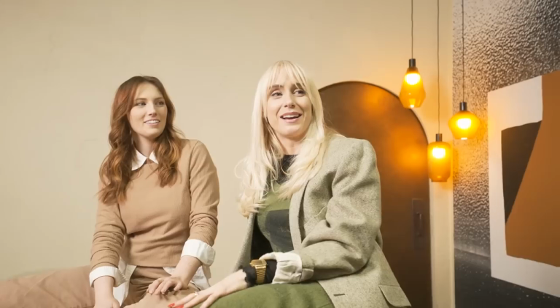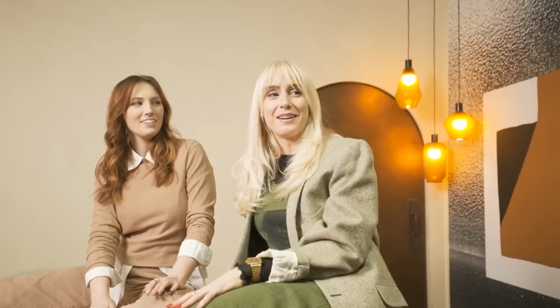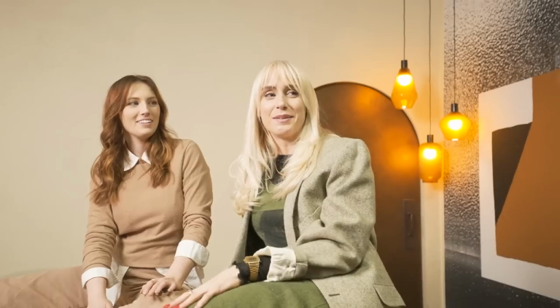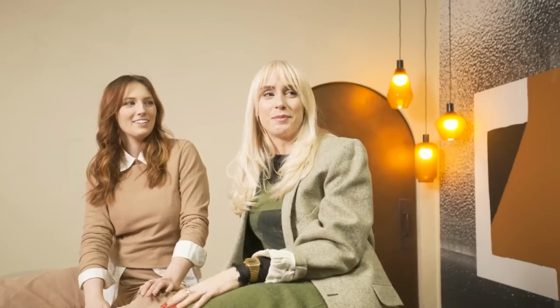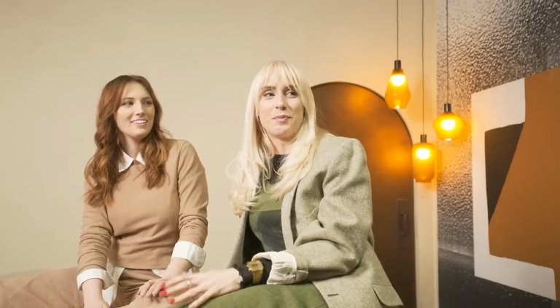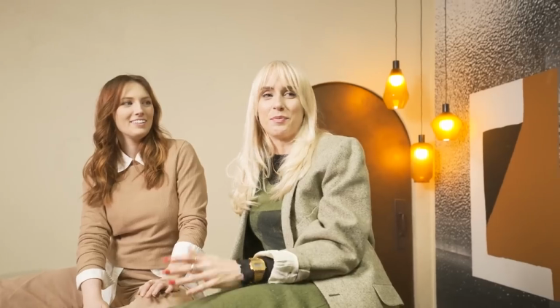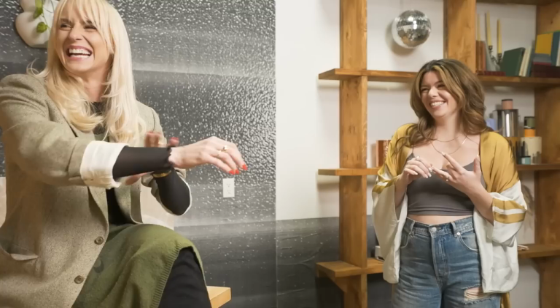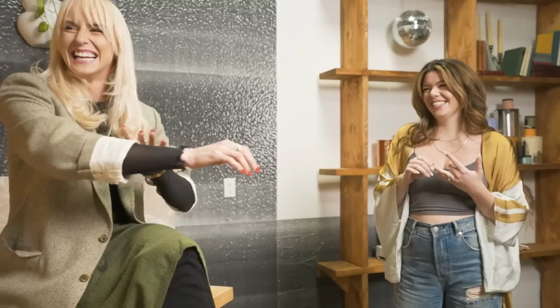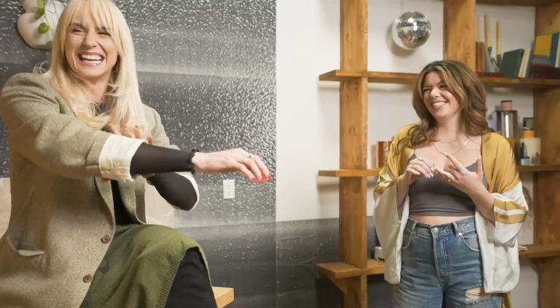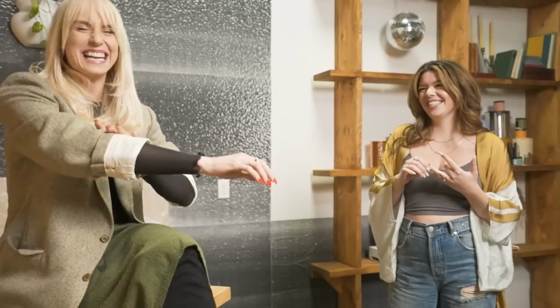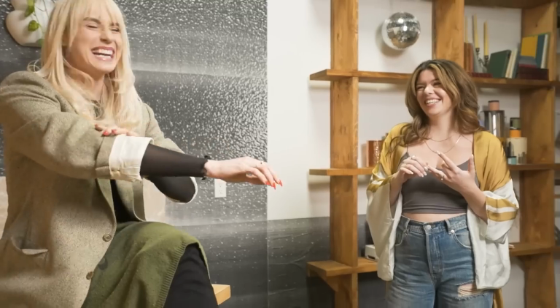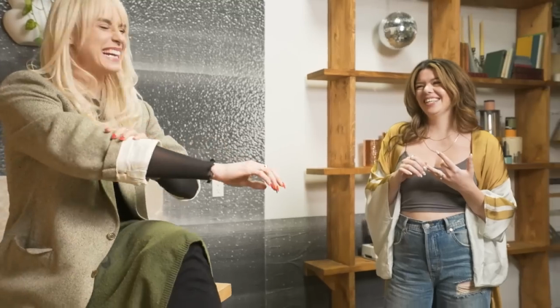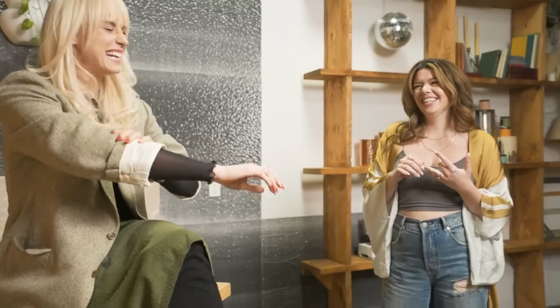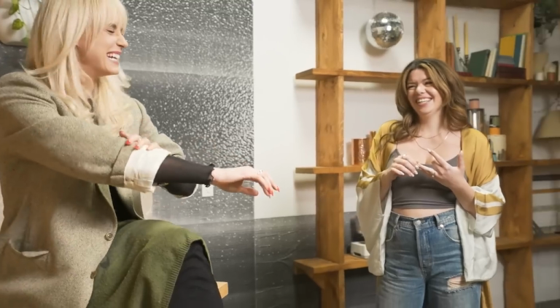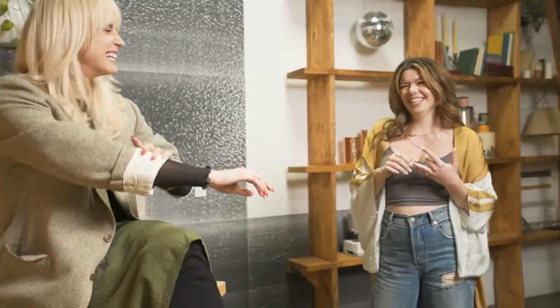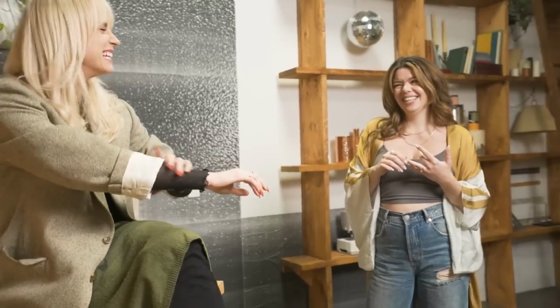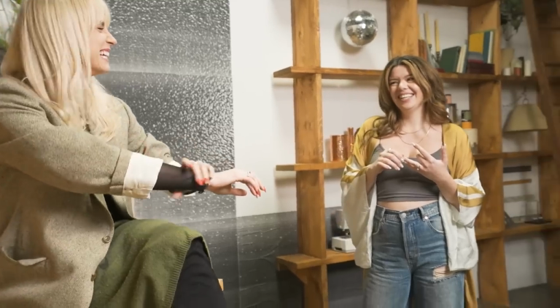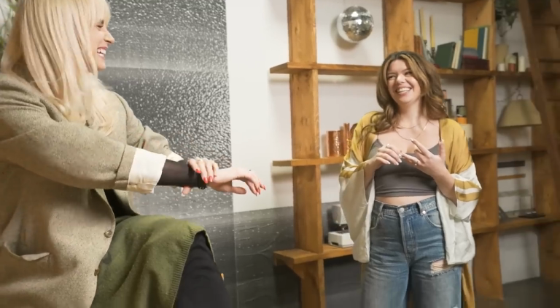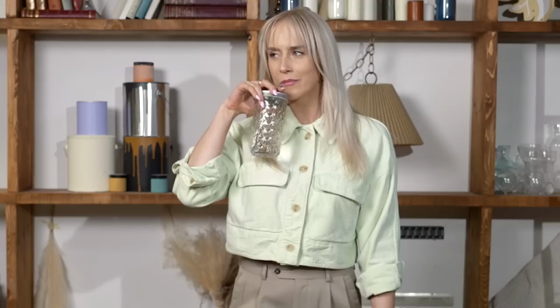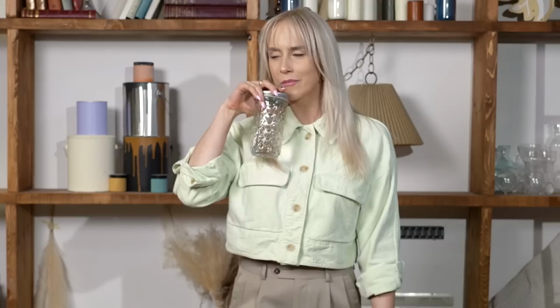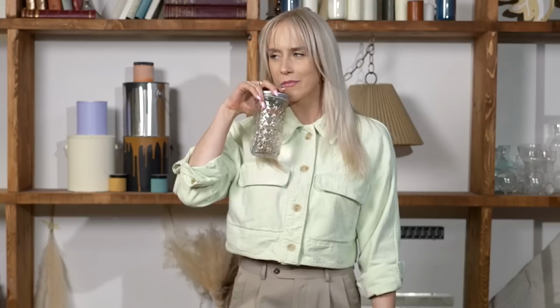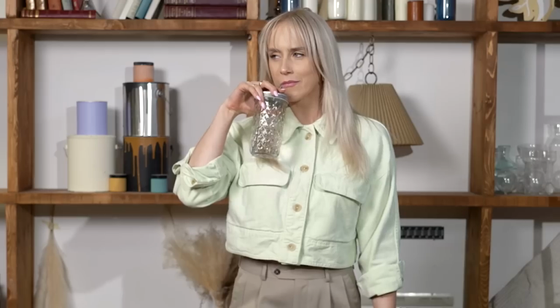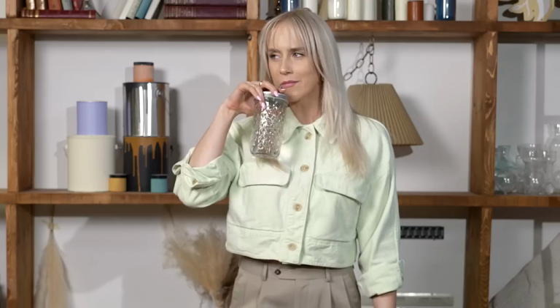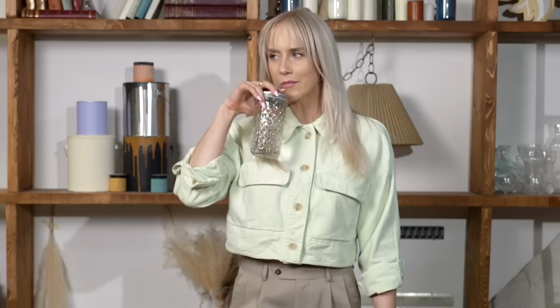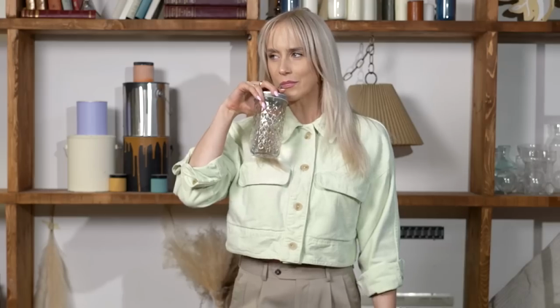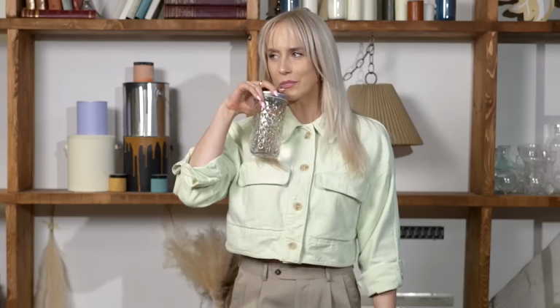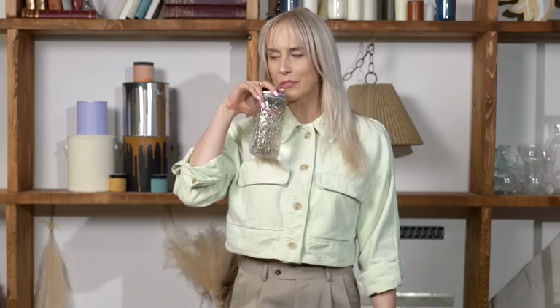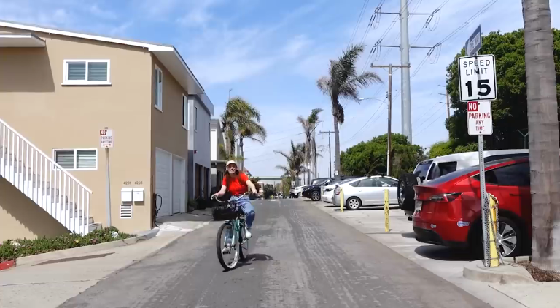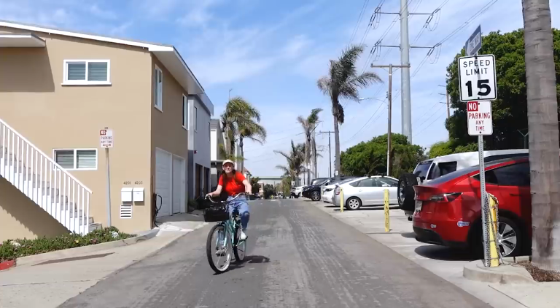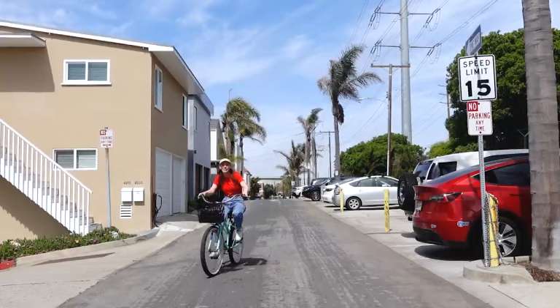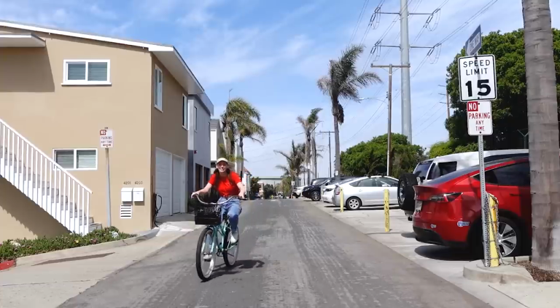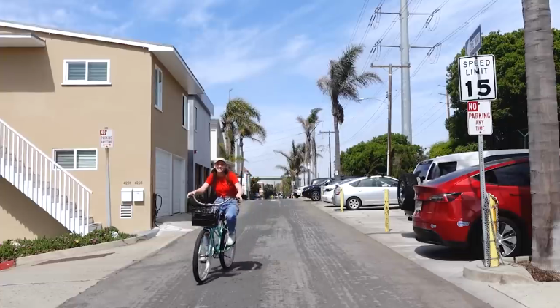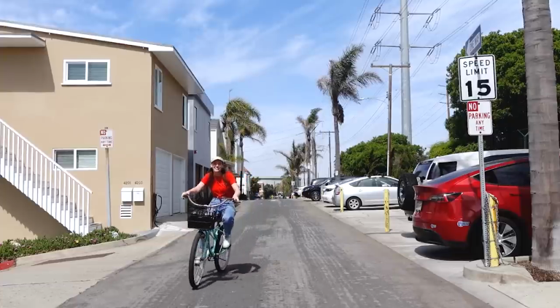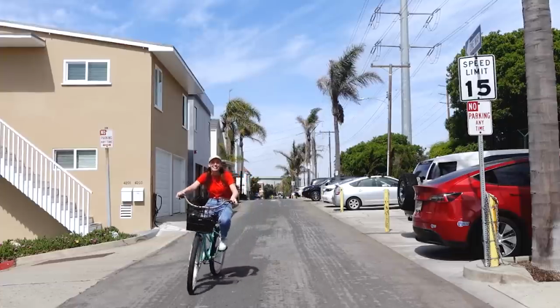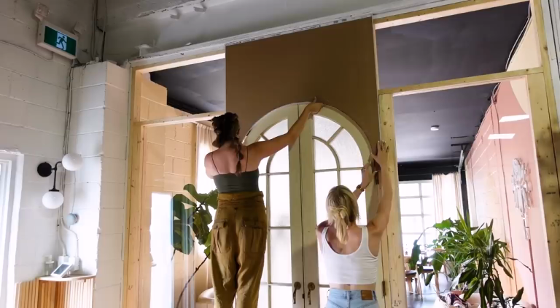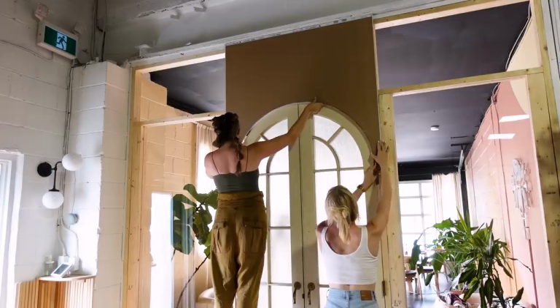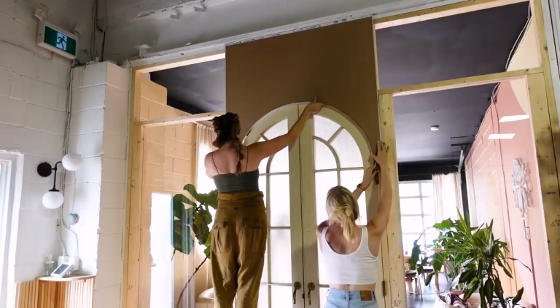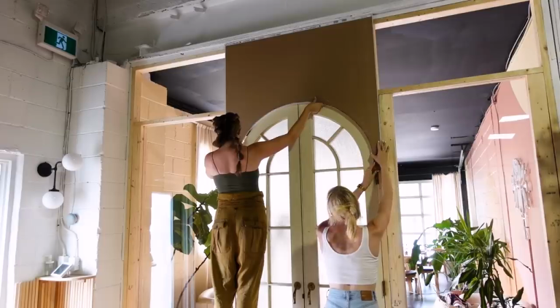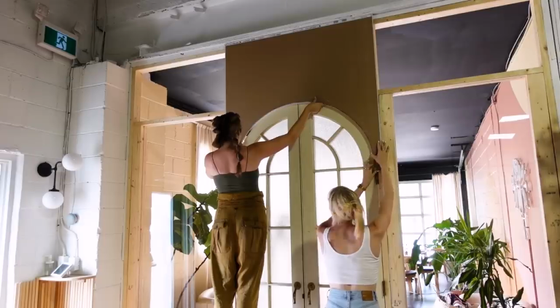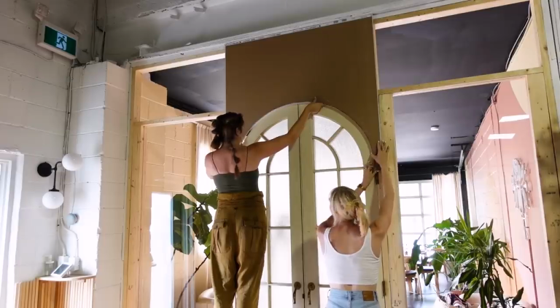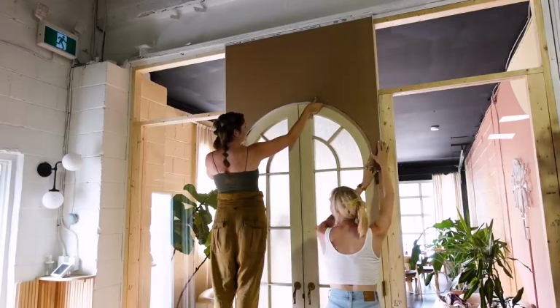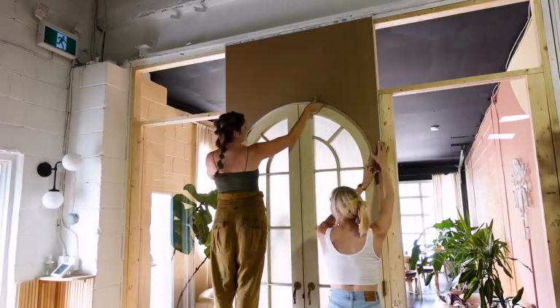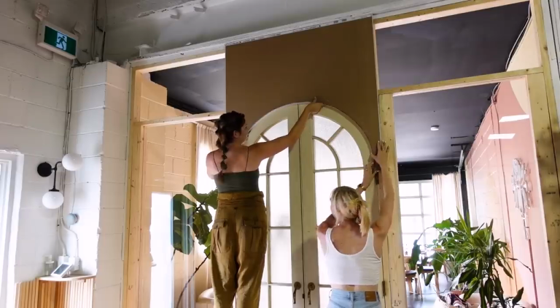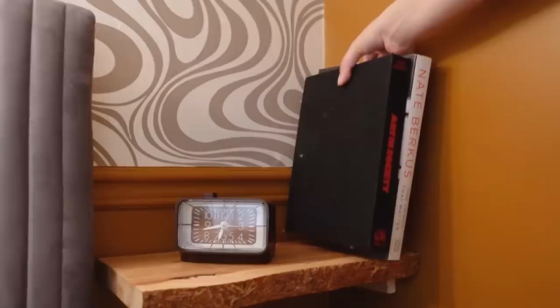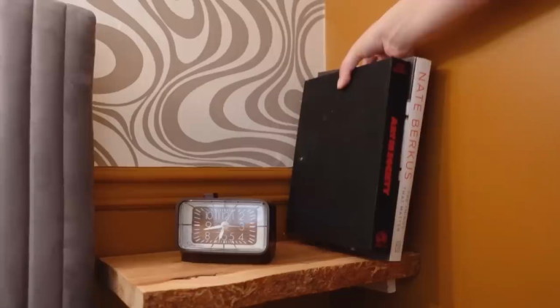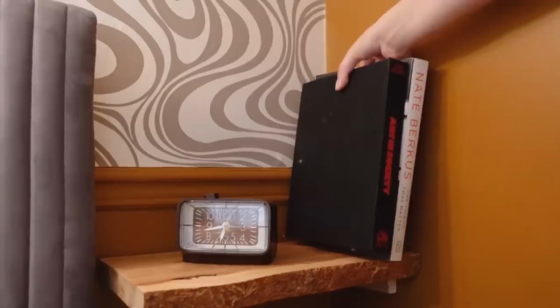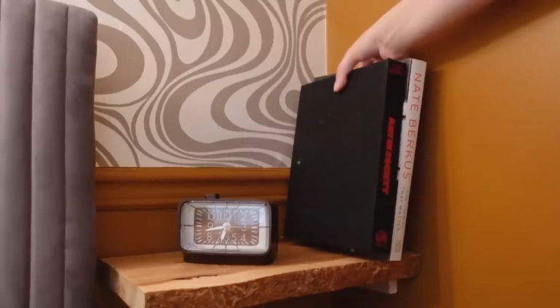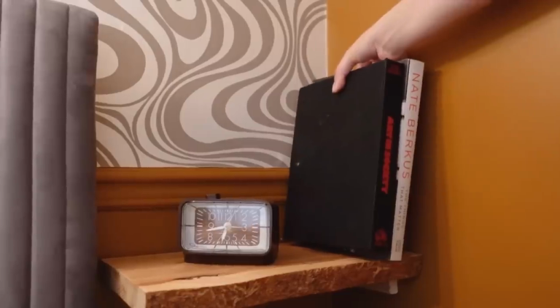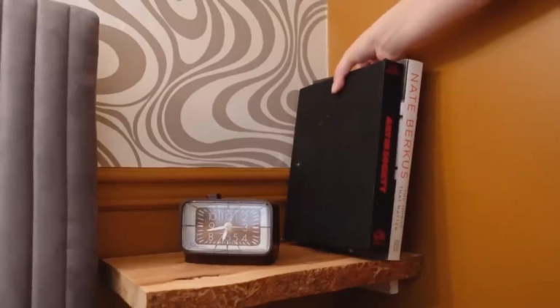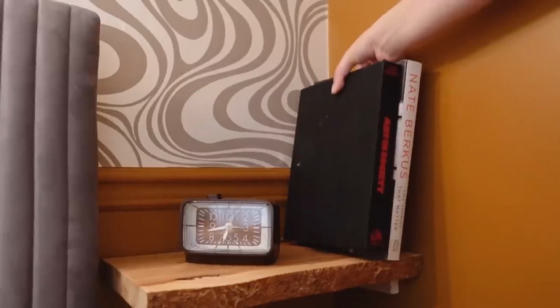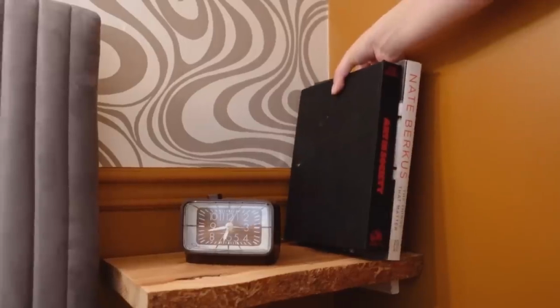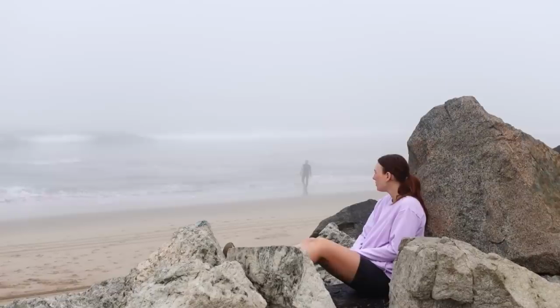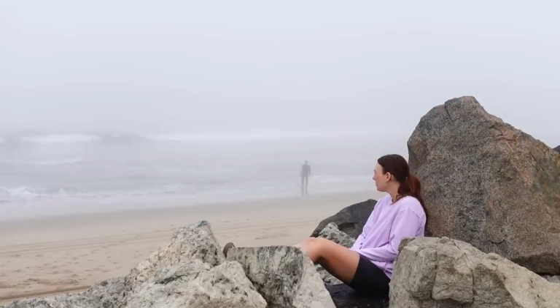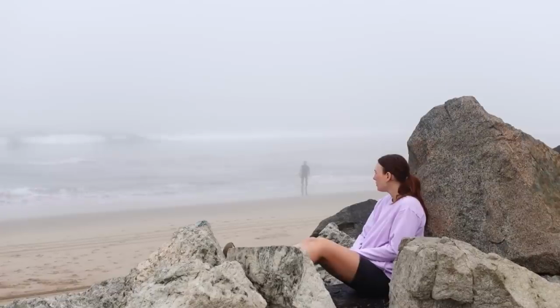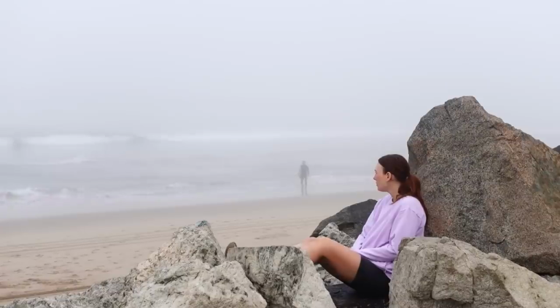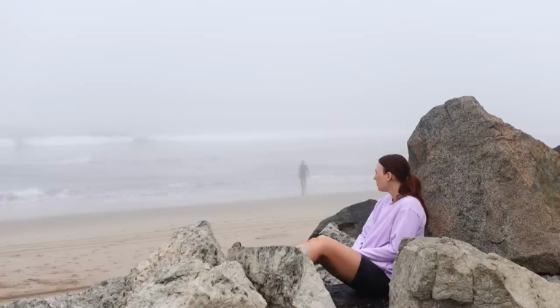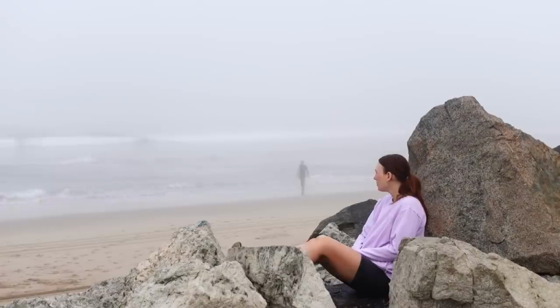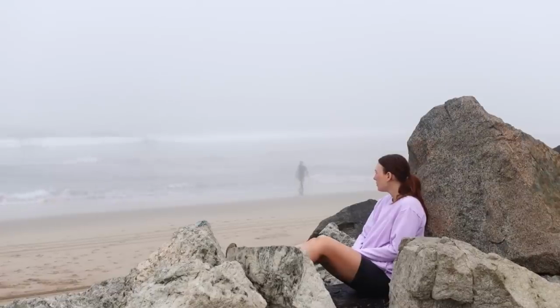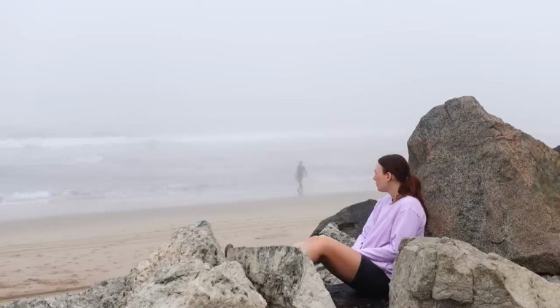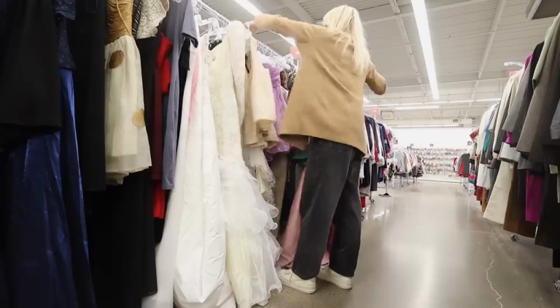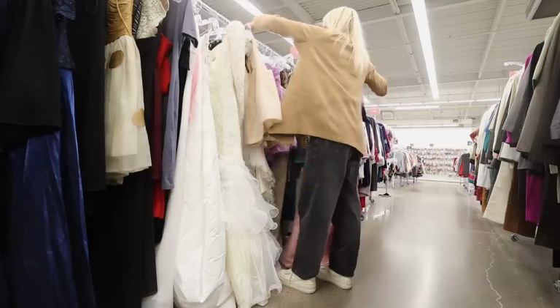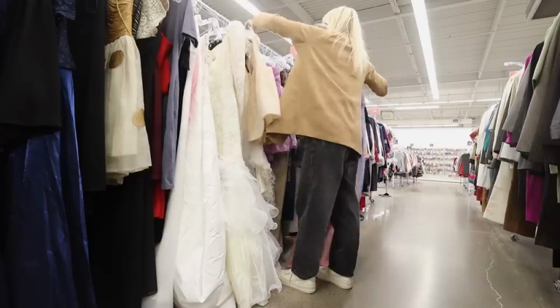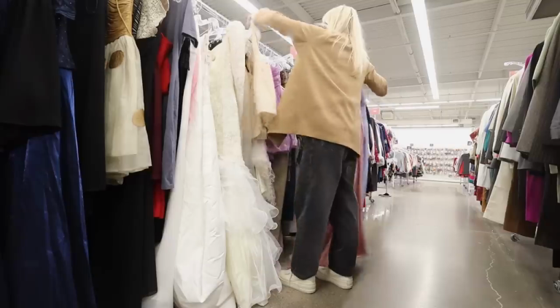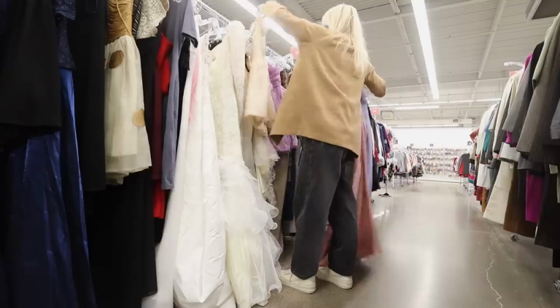Welcome back to the Sorry Girls, a place on the internet where we are passionate about all things DIY and design while keeping sustainability in mind.